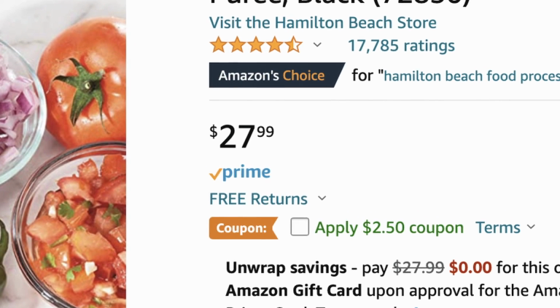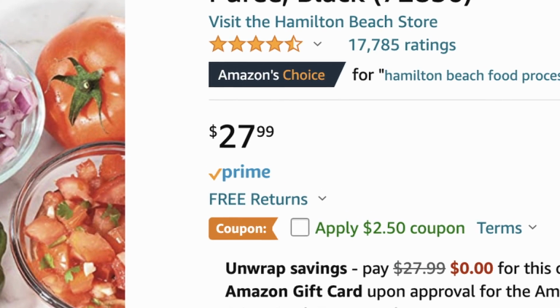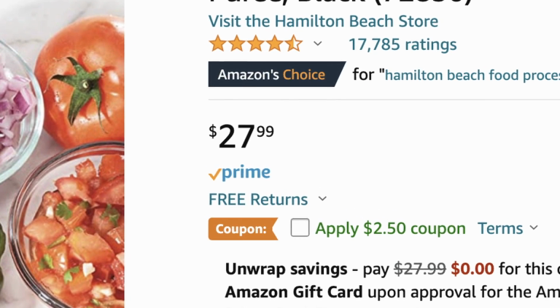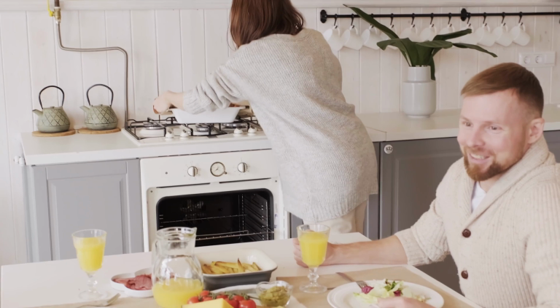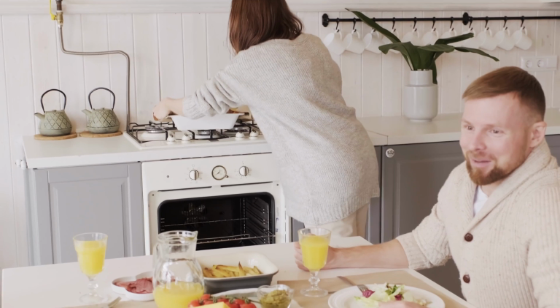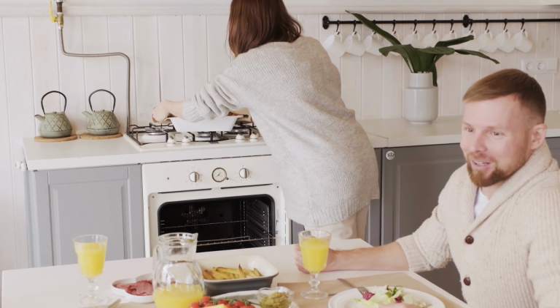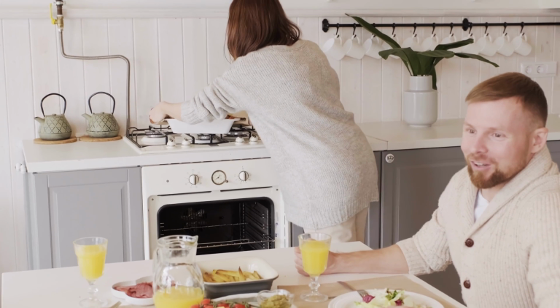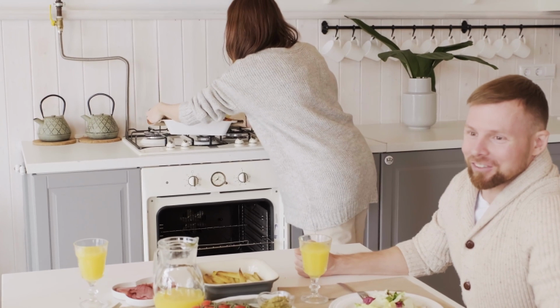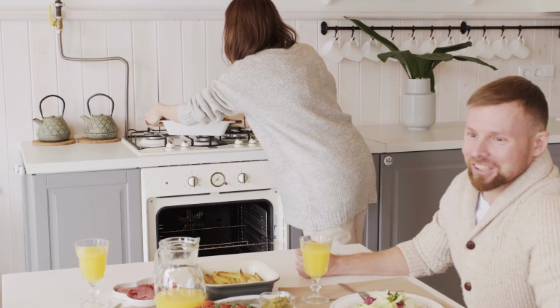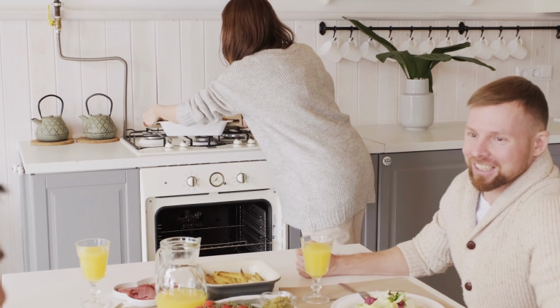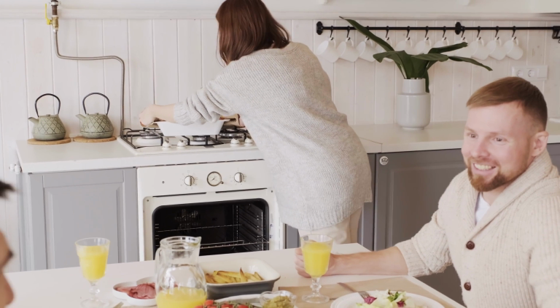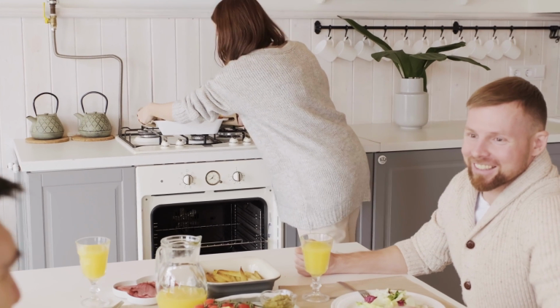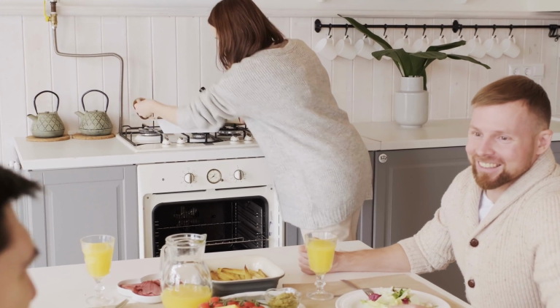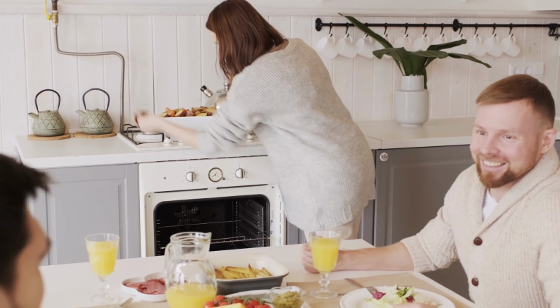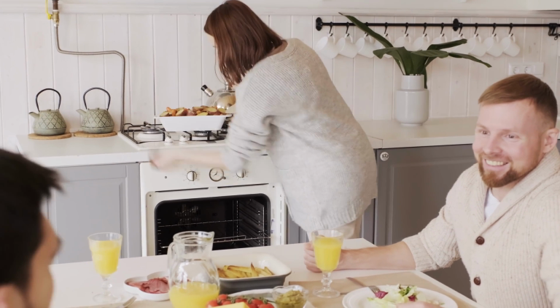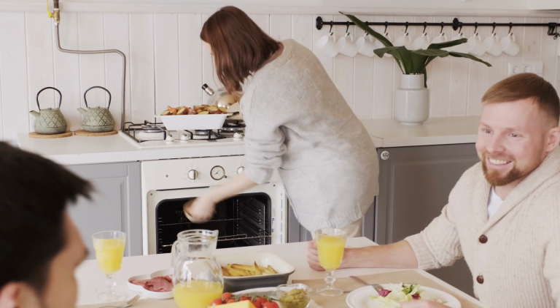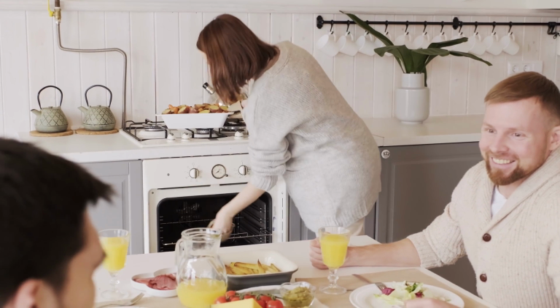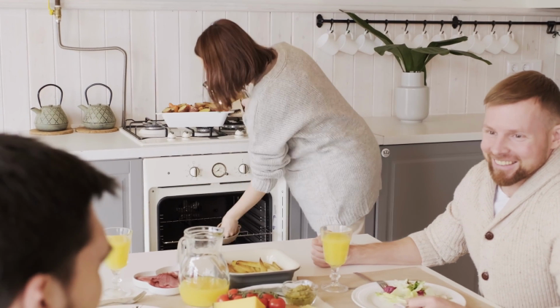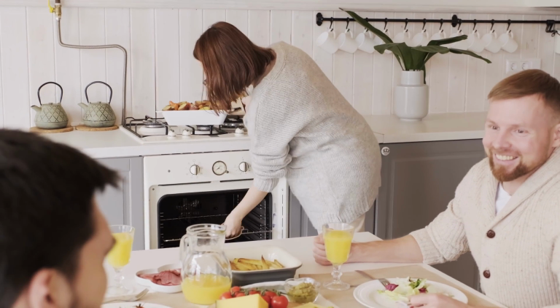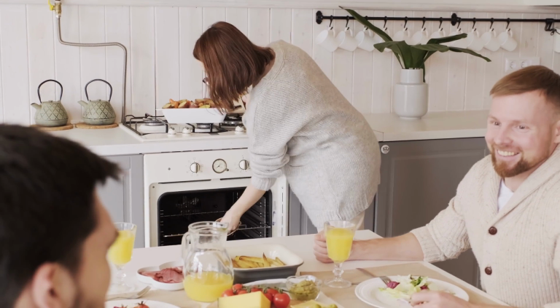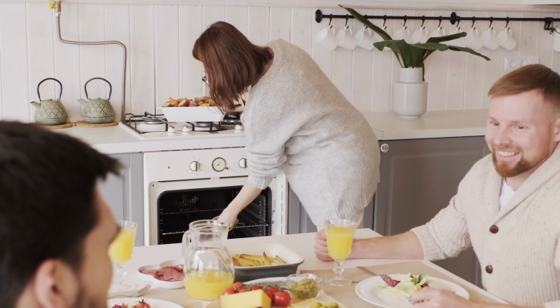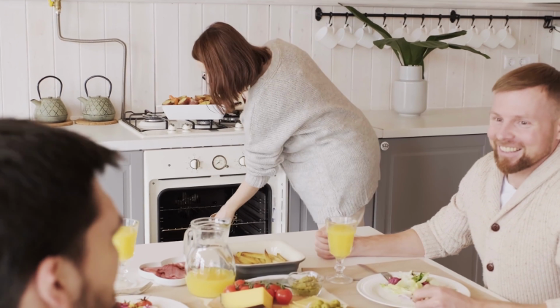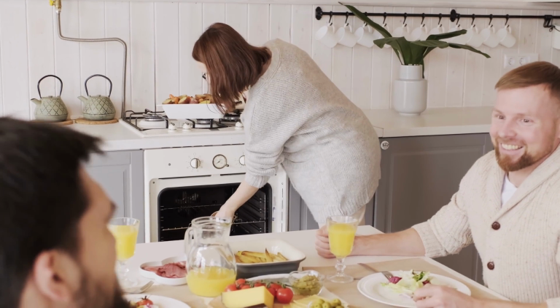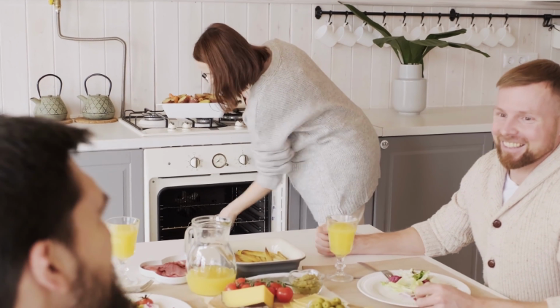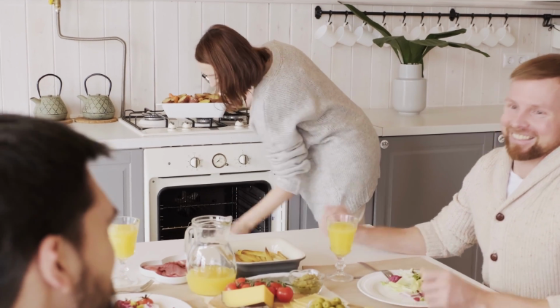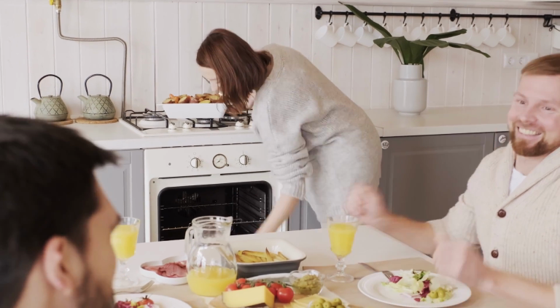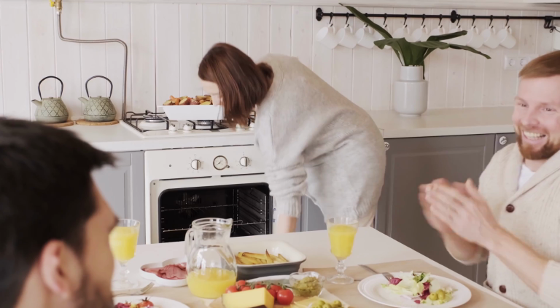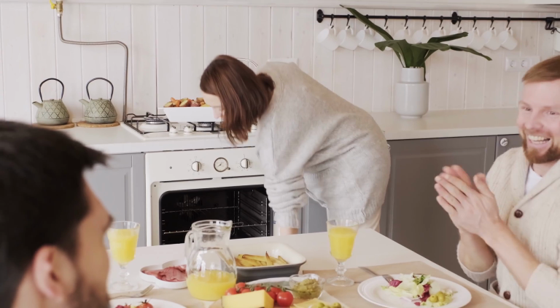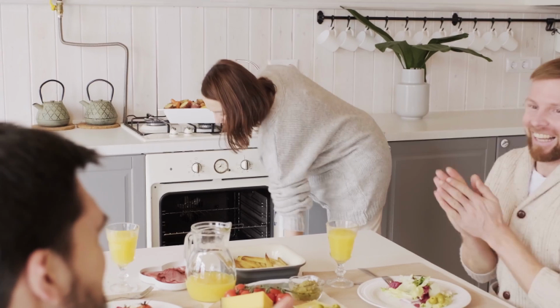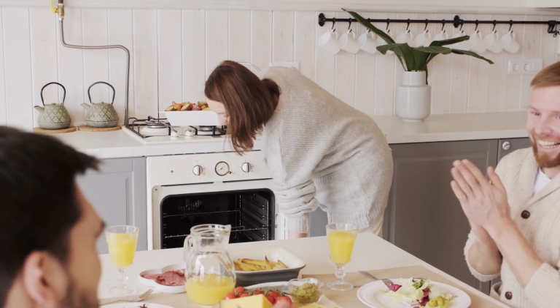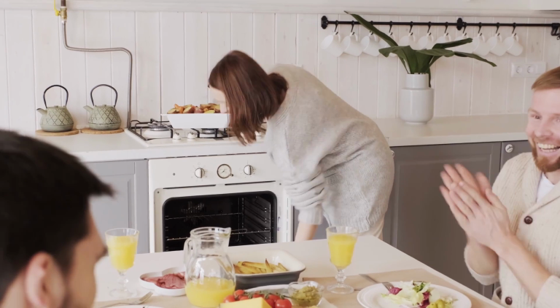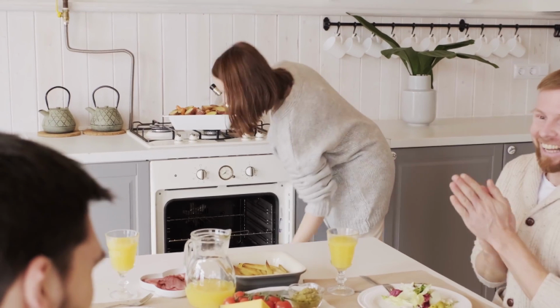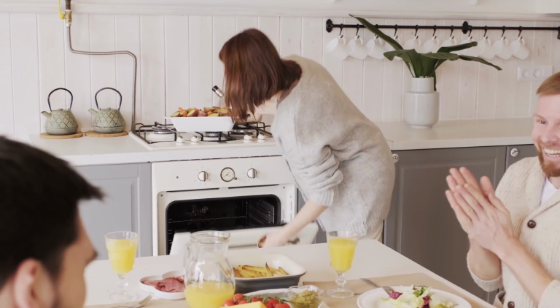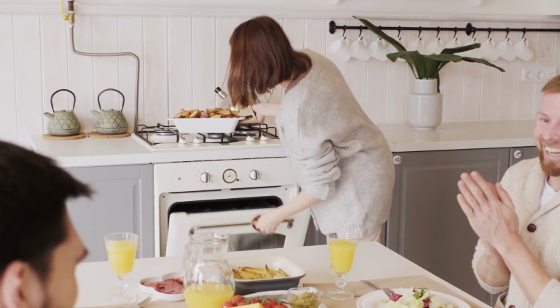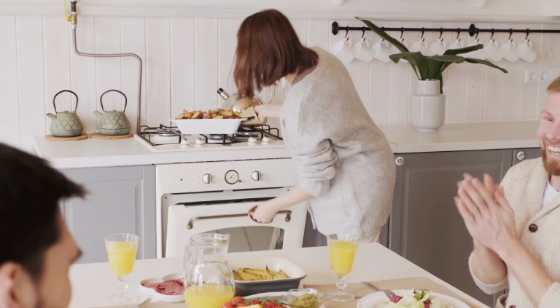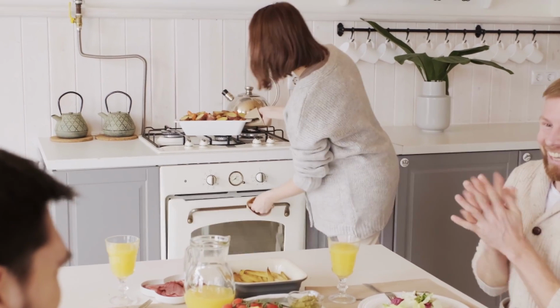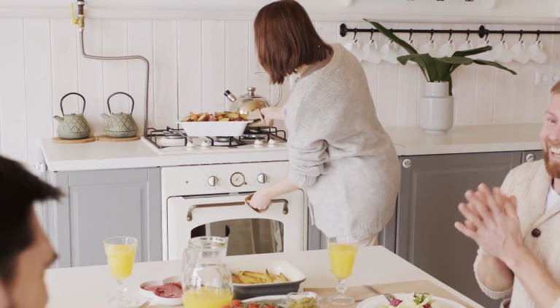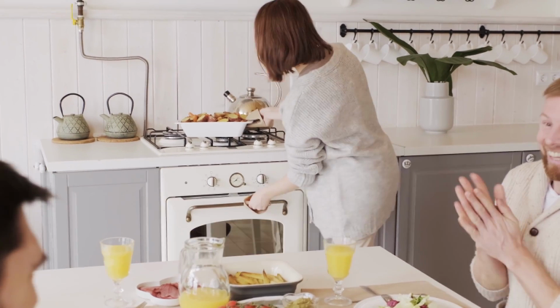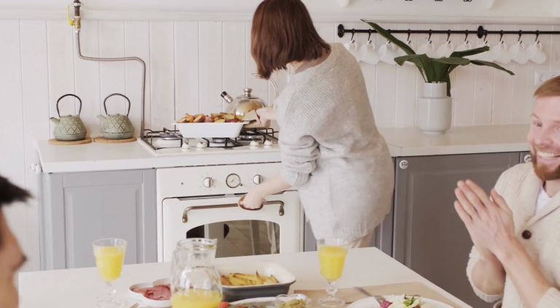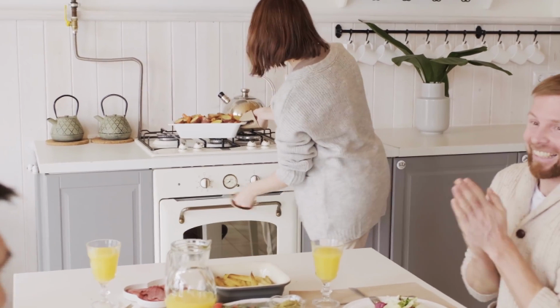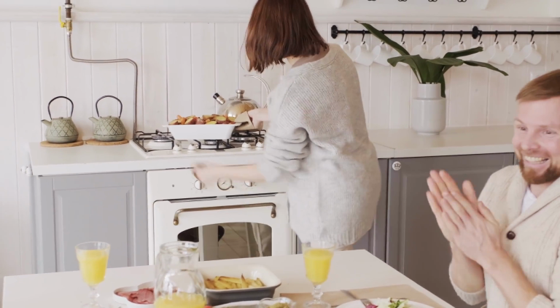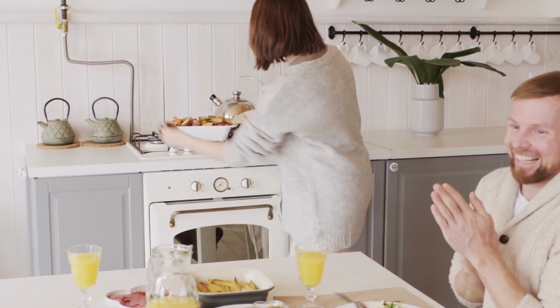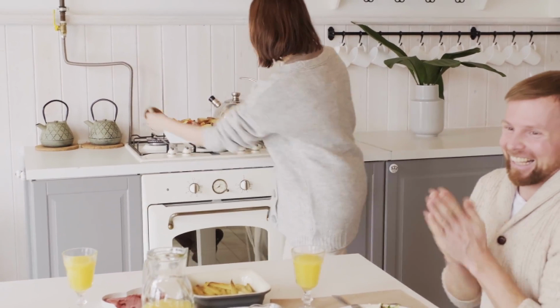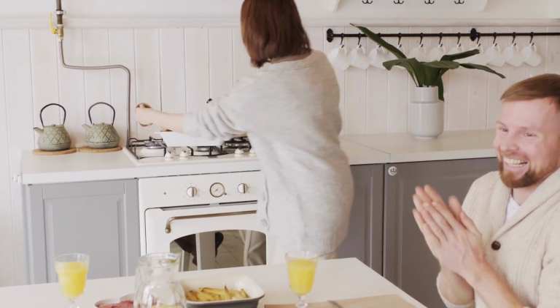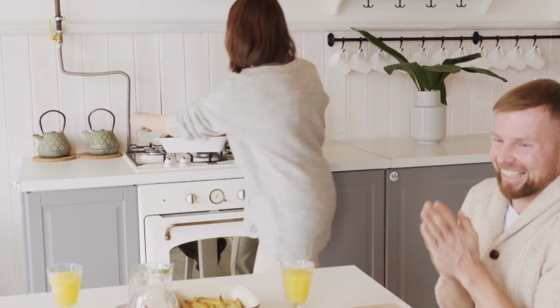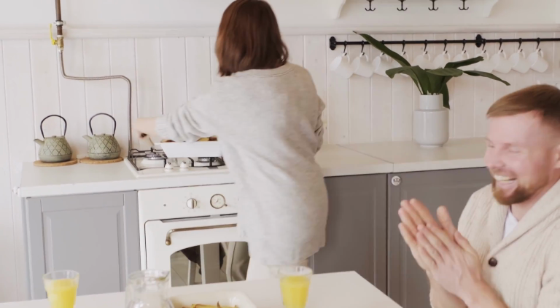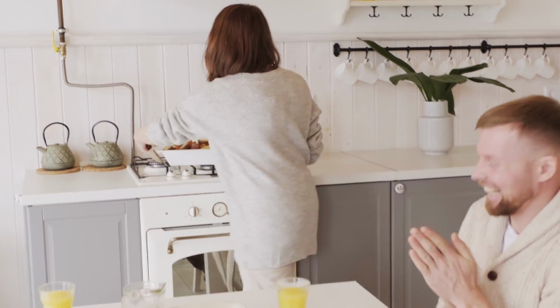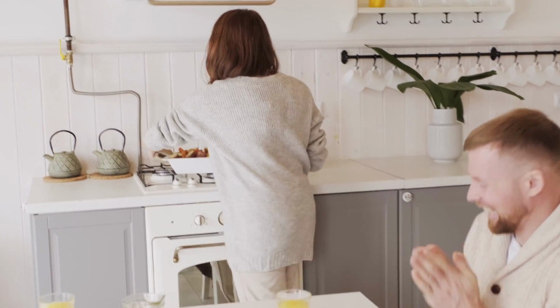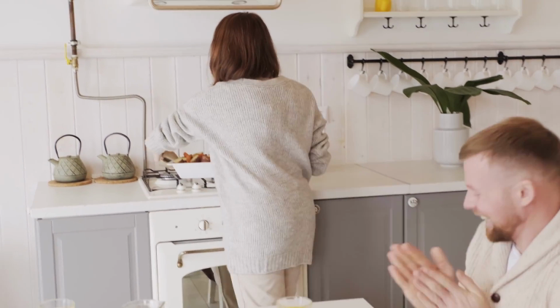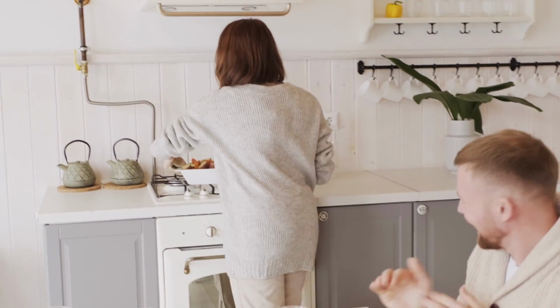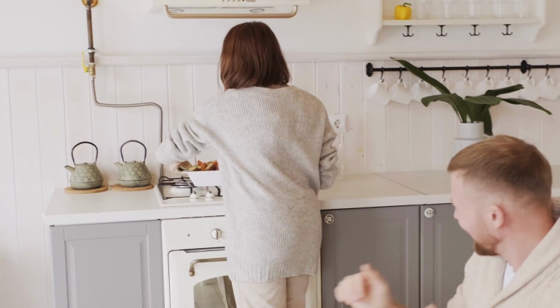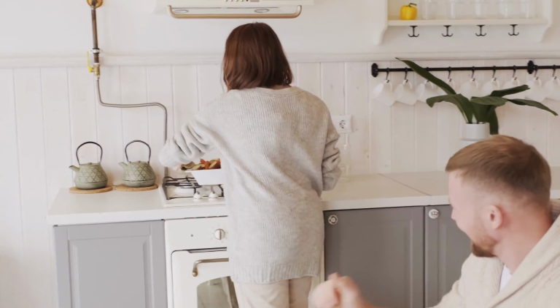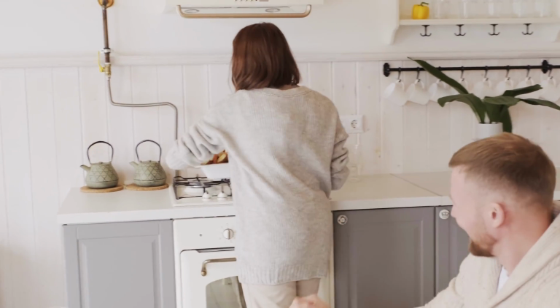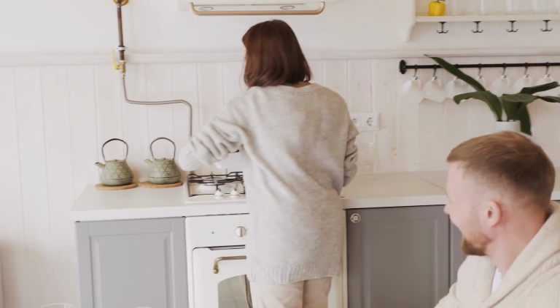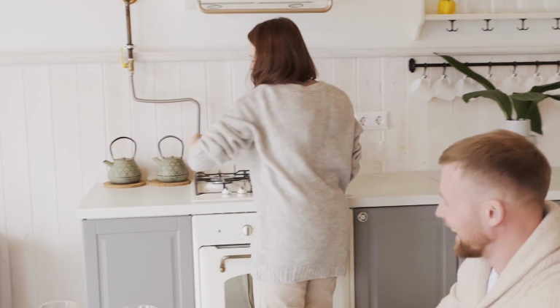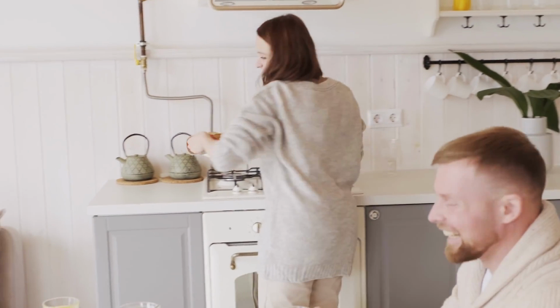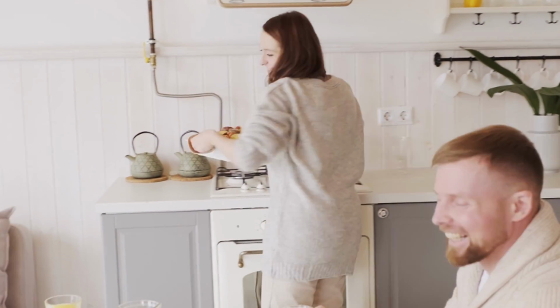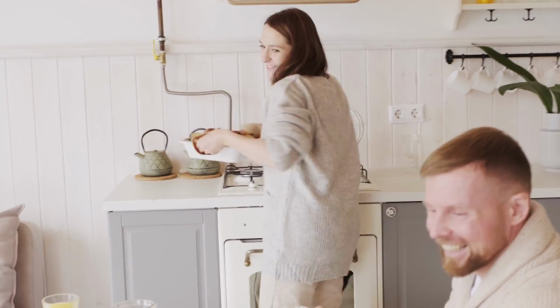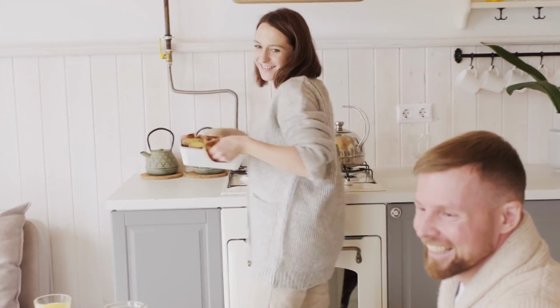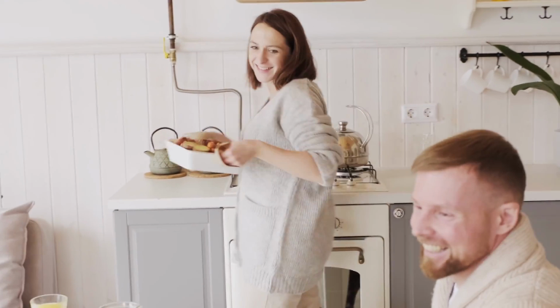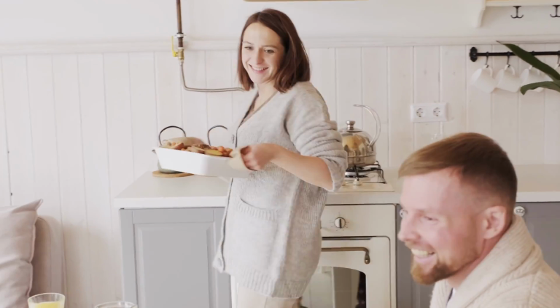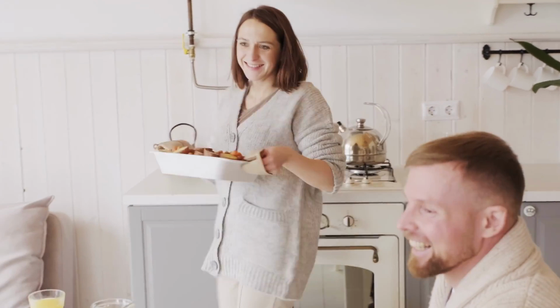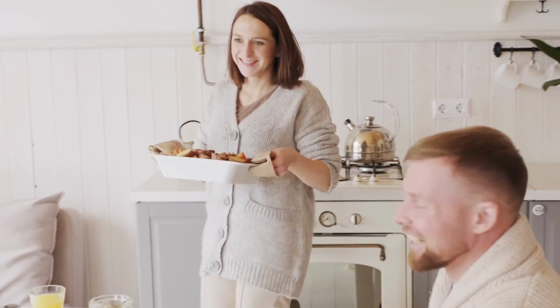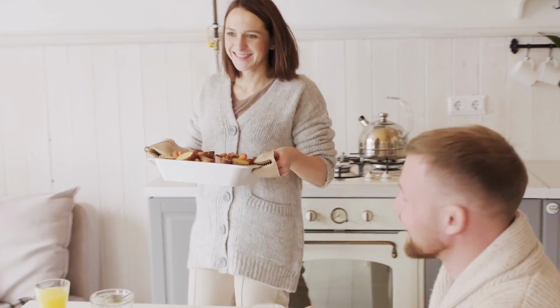Well, there you have it — like and subscribe, and we have the best kitchen items you could possibly need.